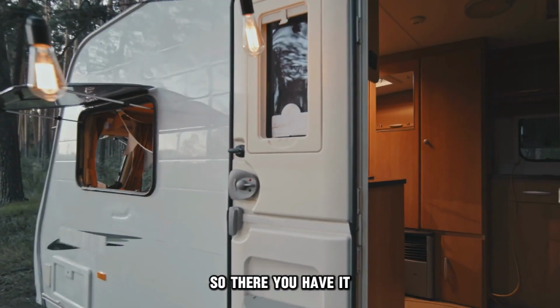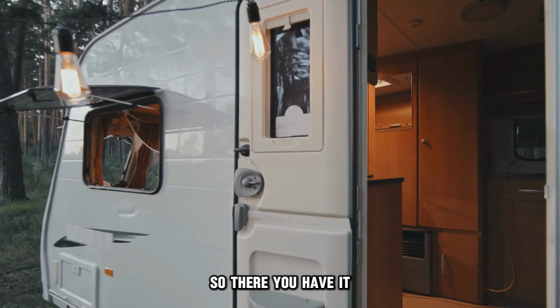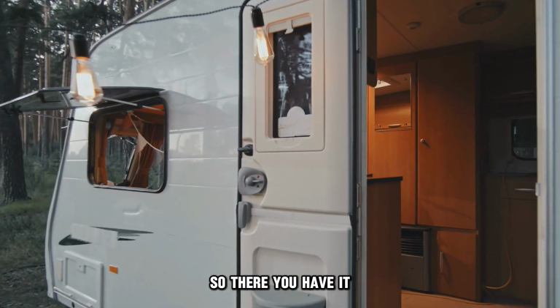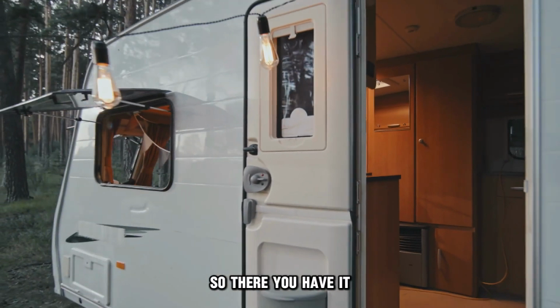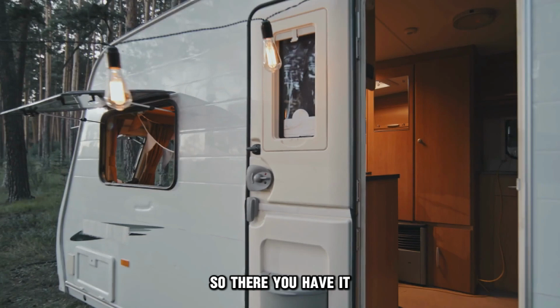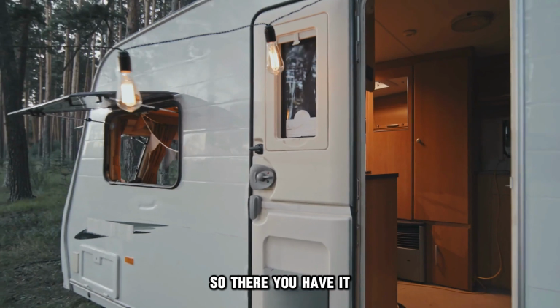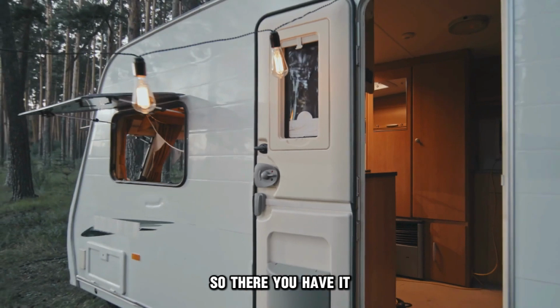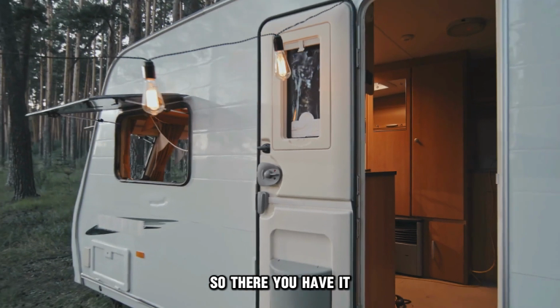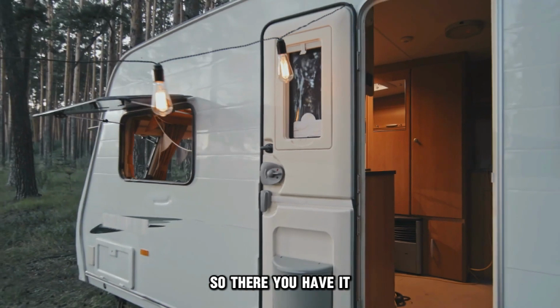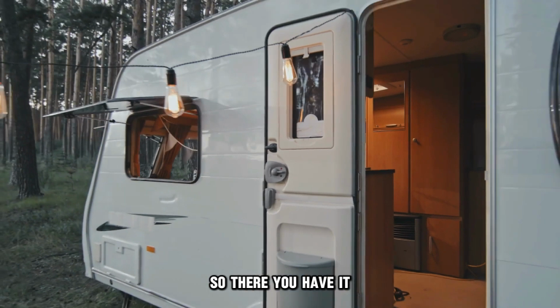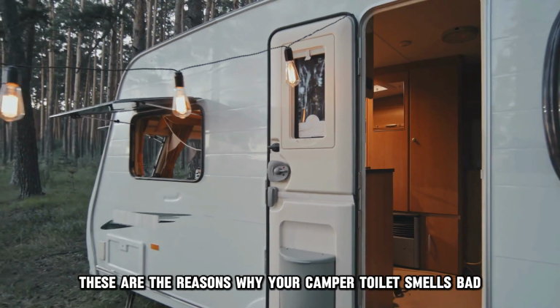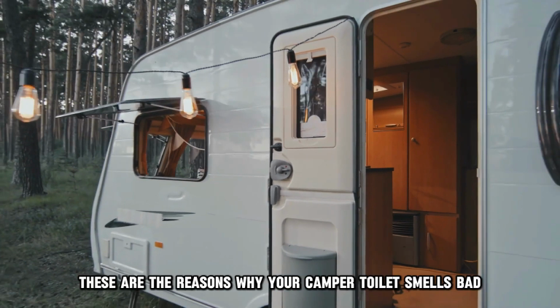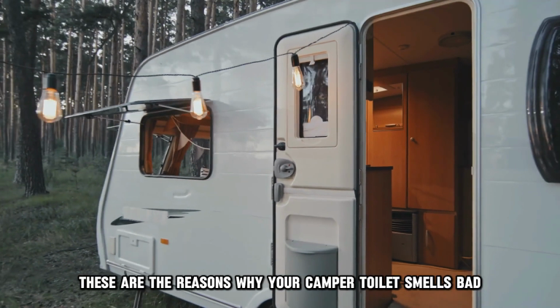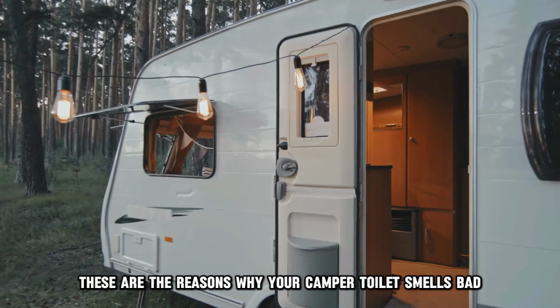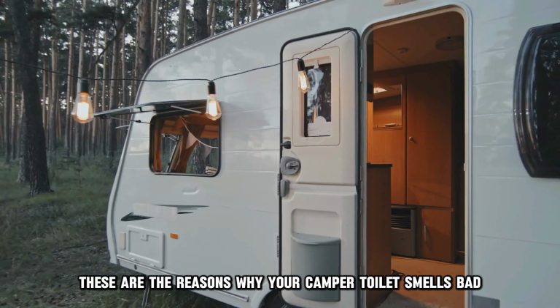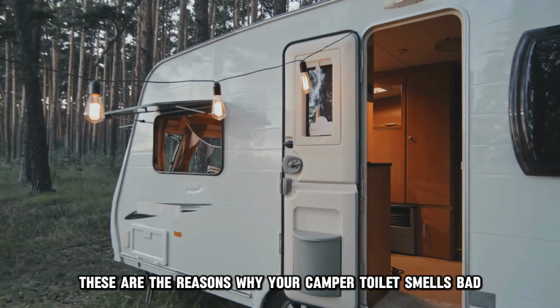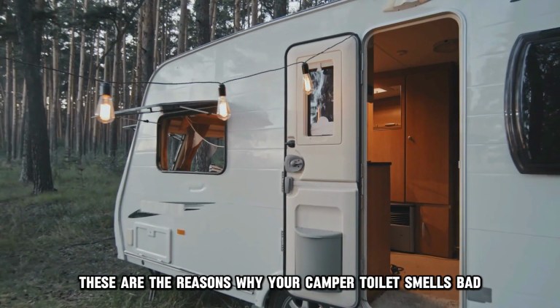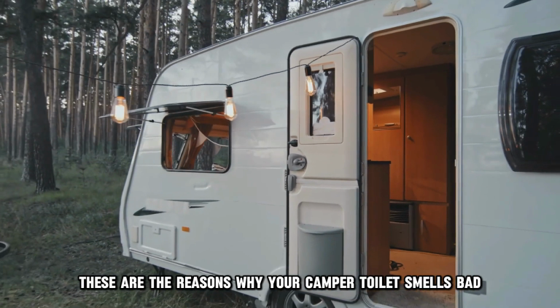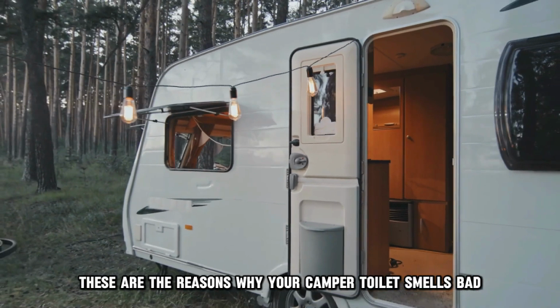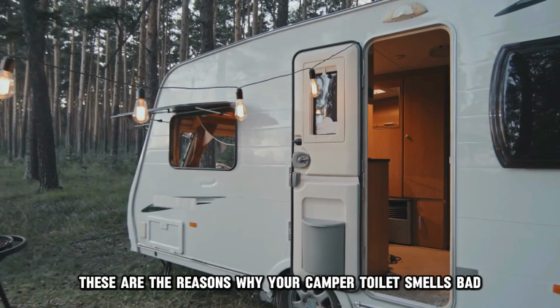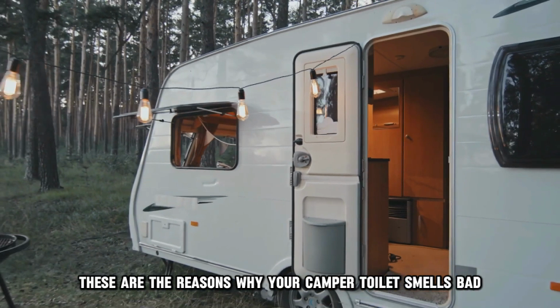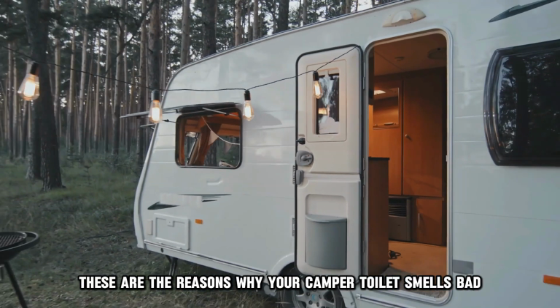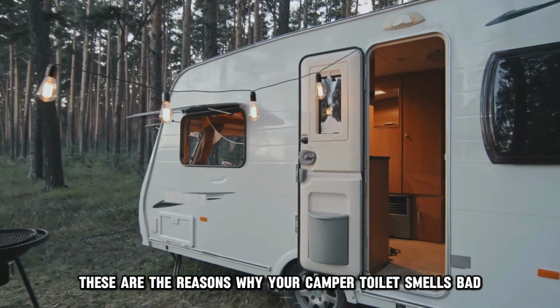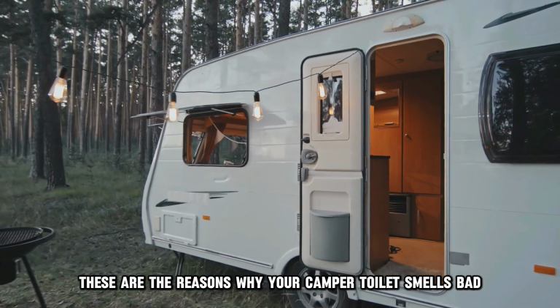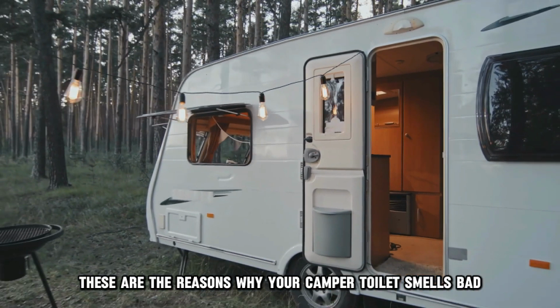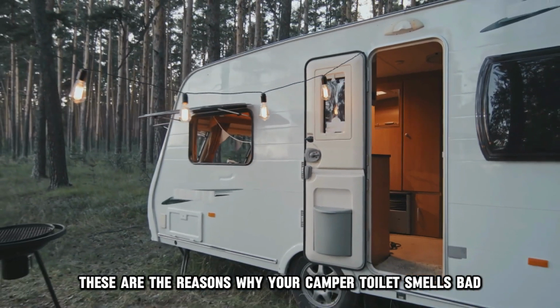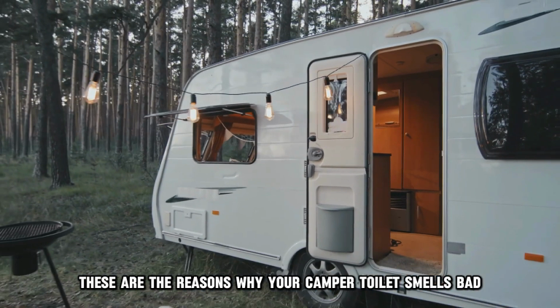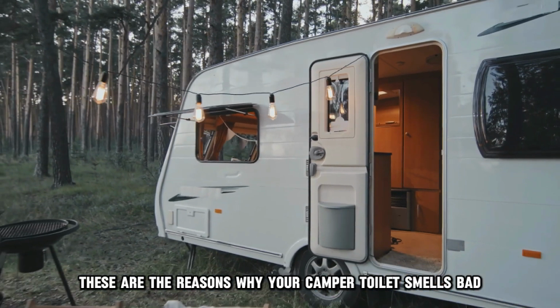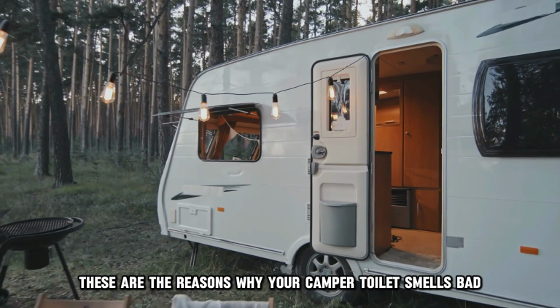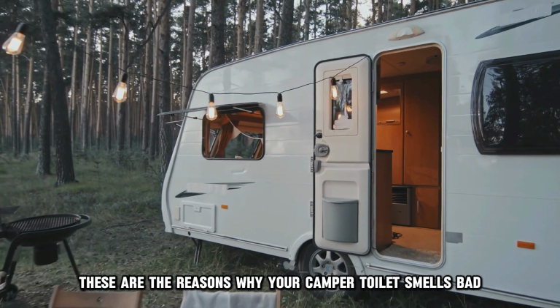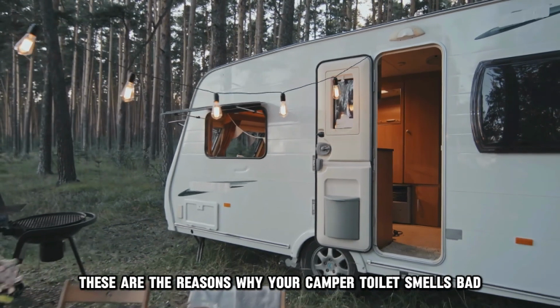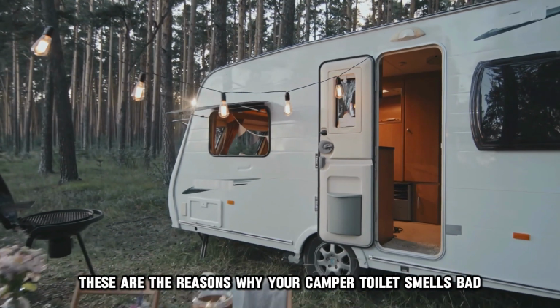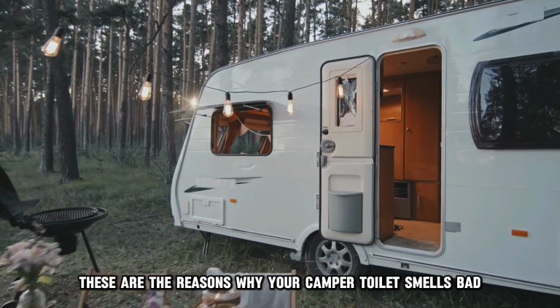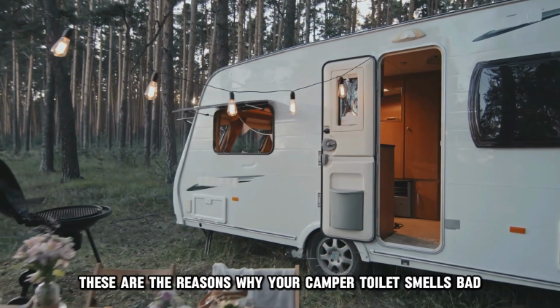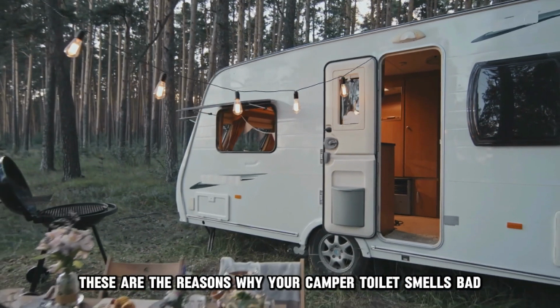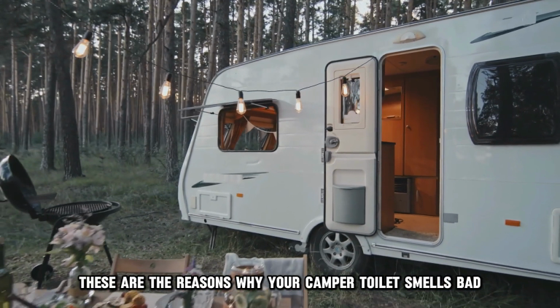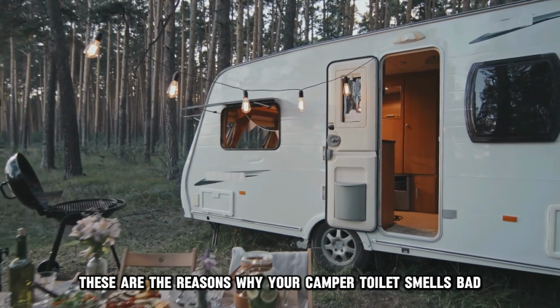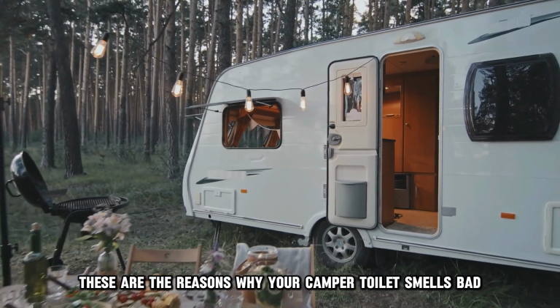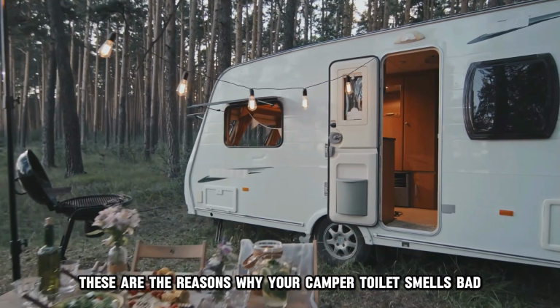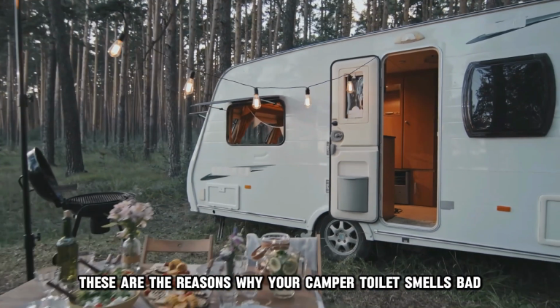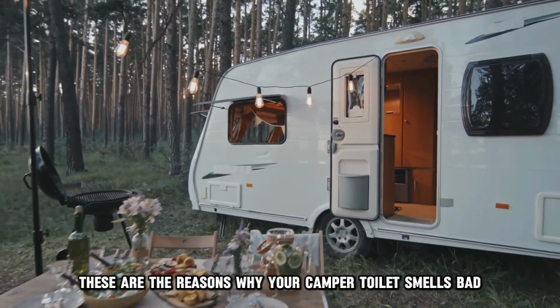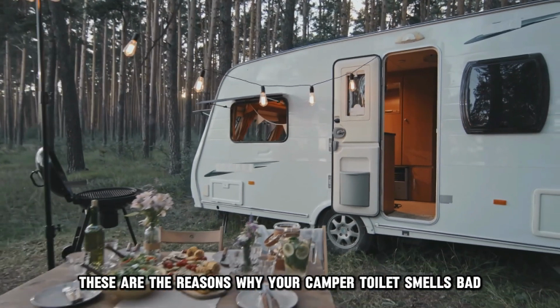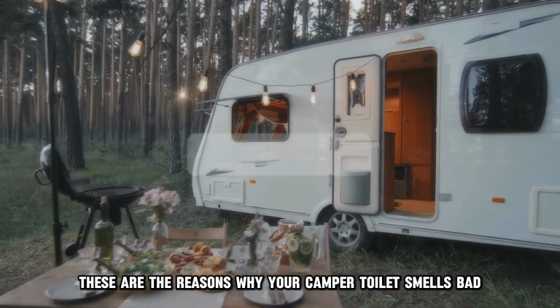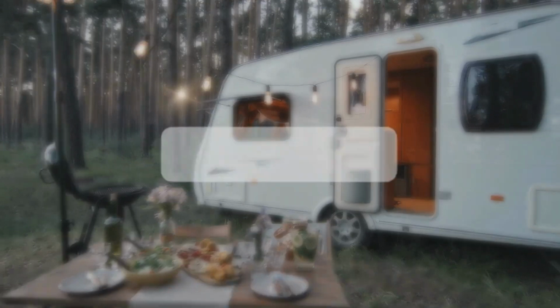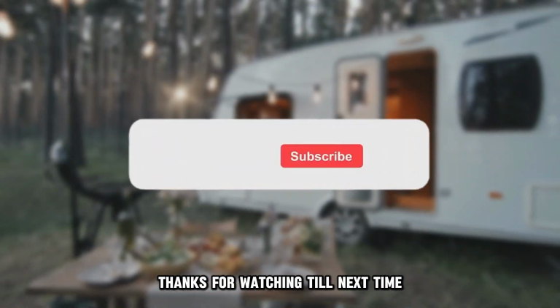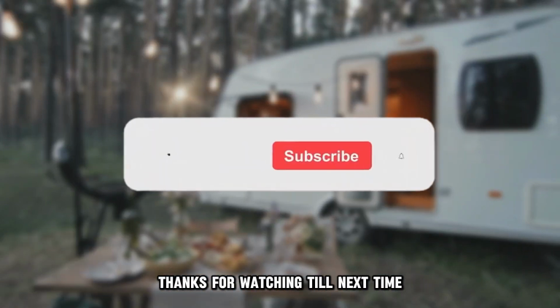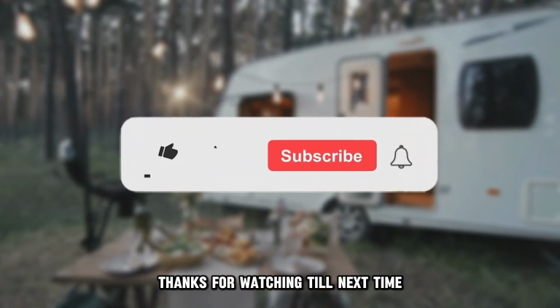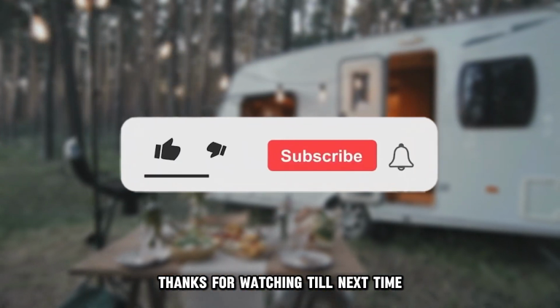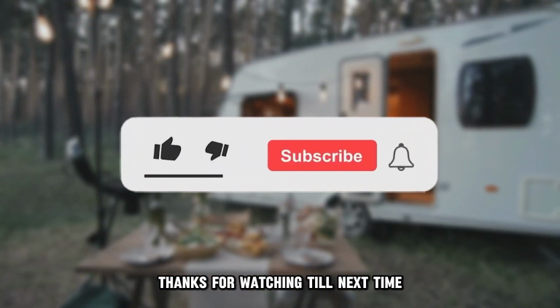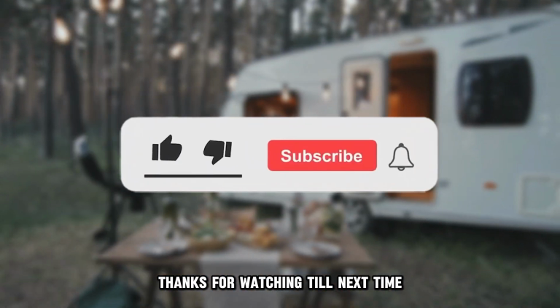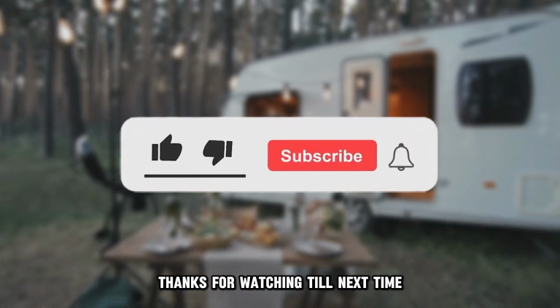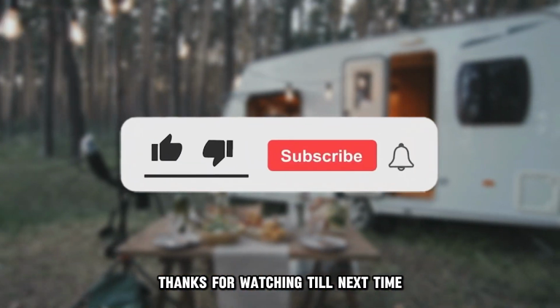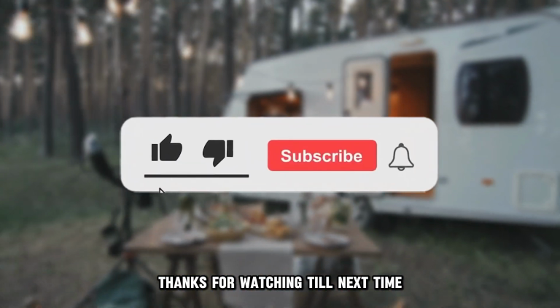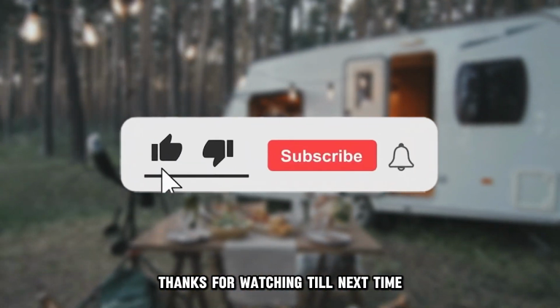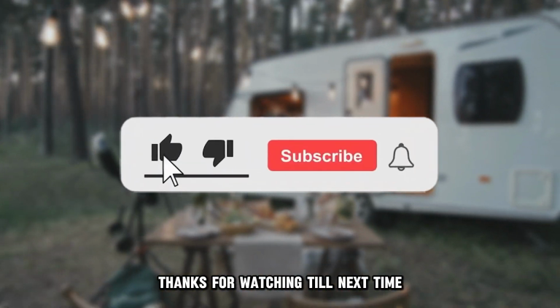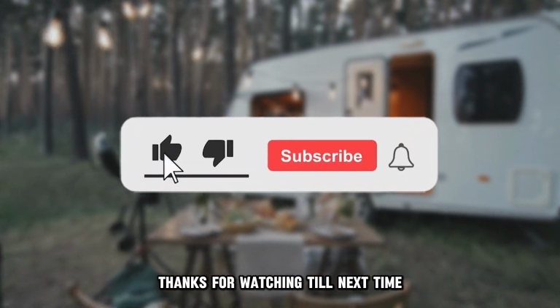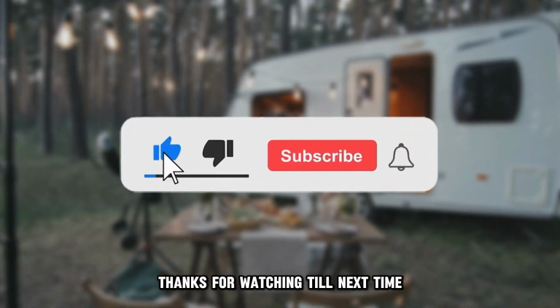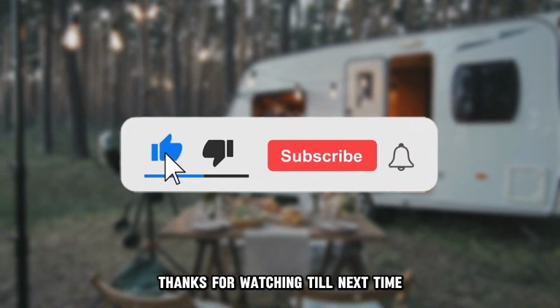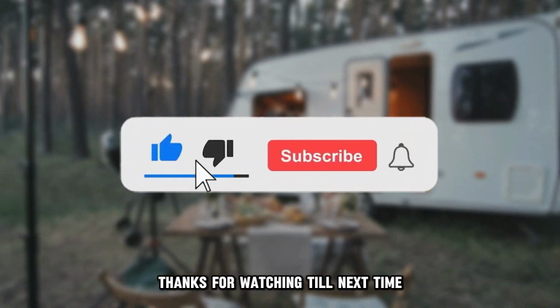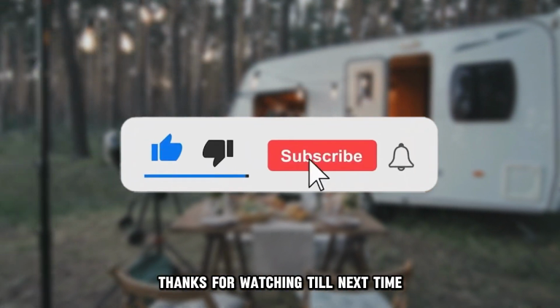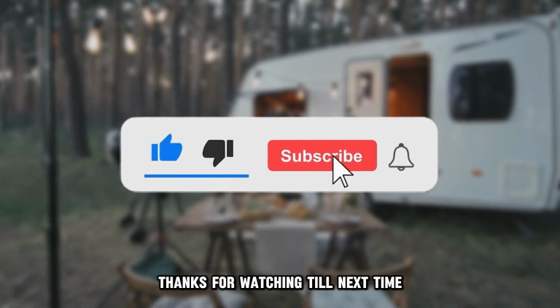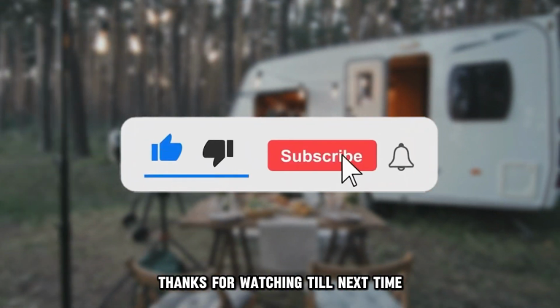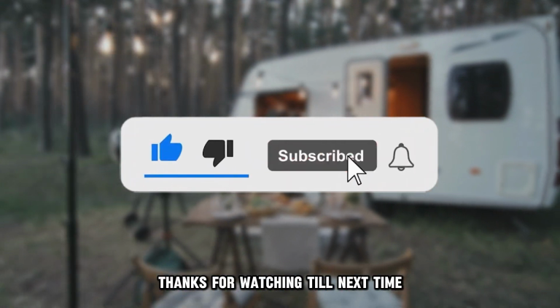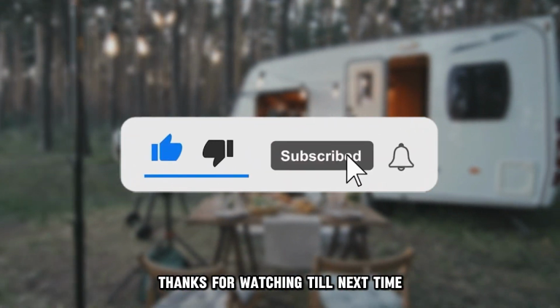So, there you have it. These are the reasons why your camper toilet smells bad. Thanks for watching. Till next time.